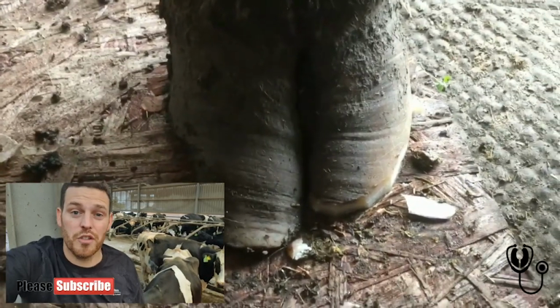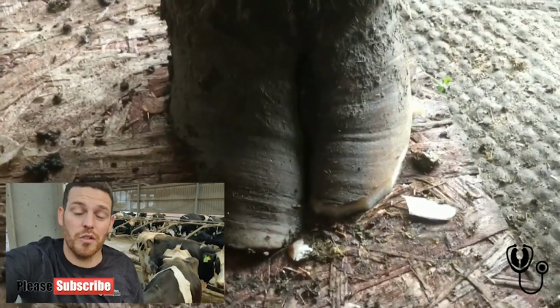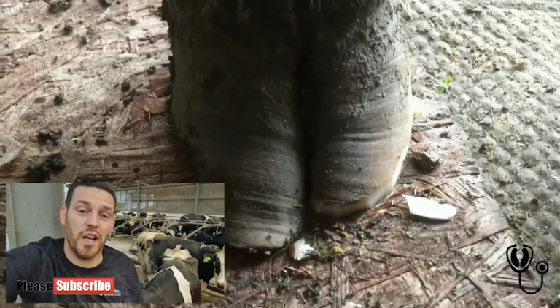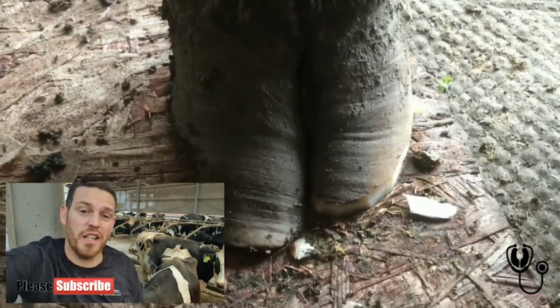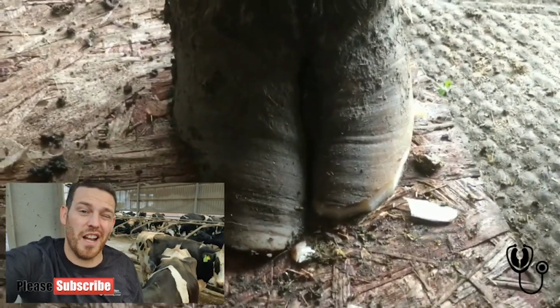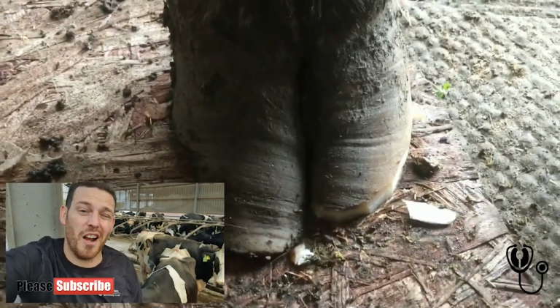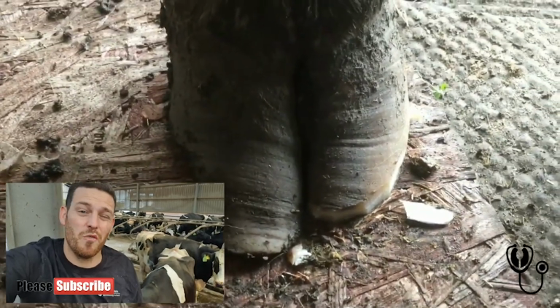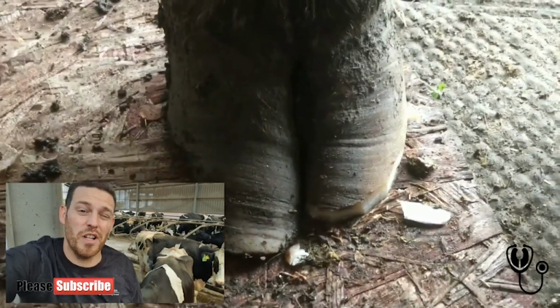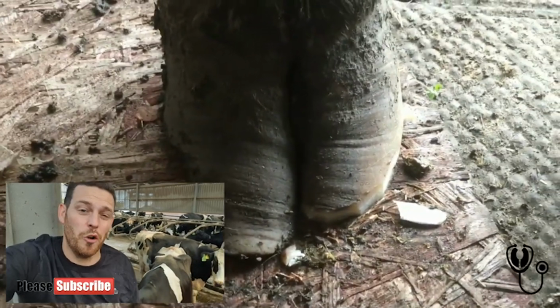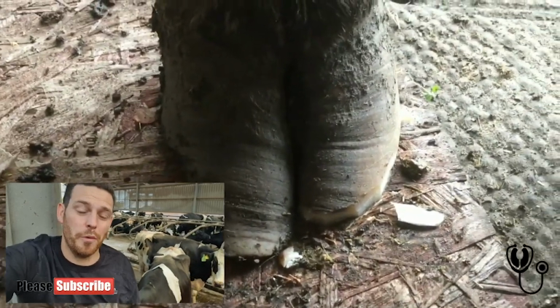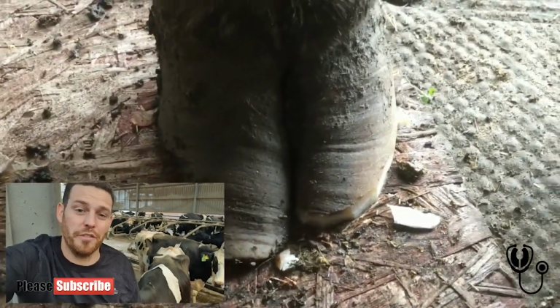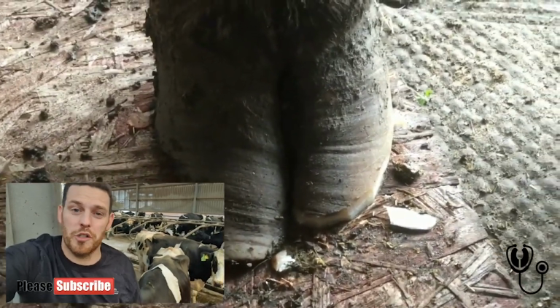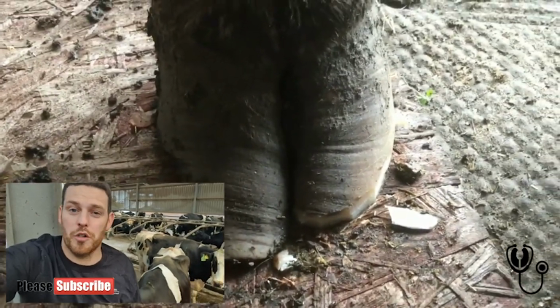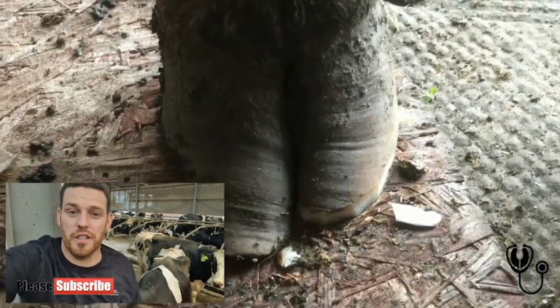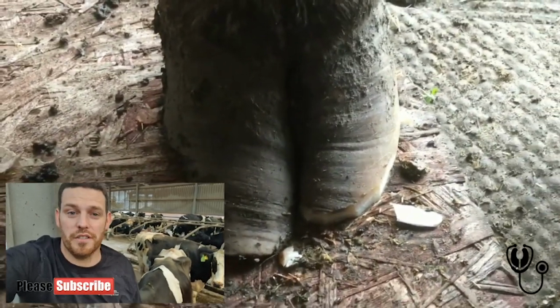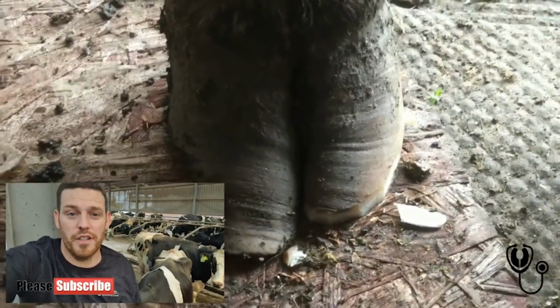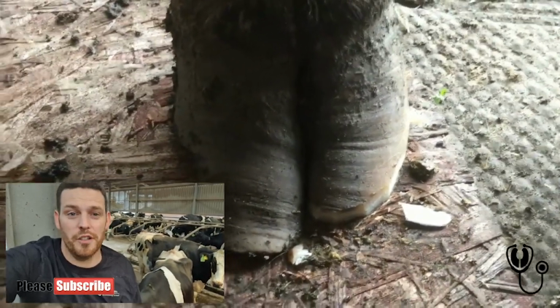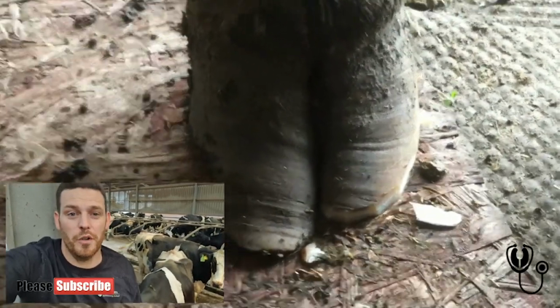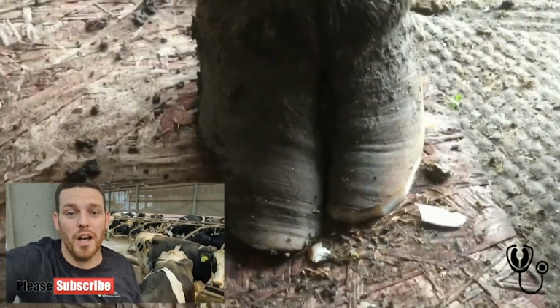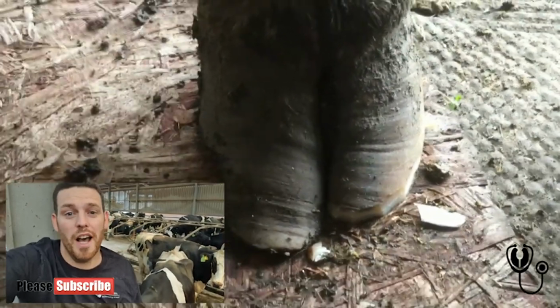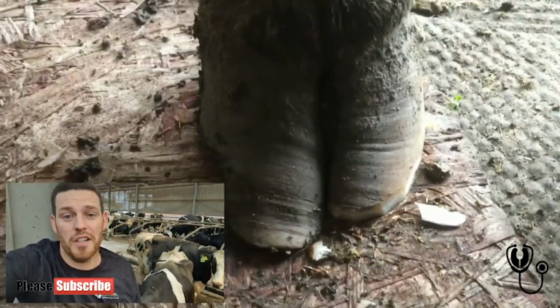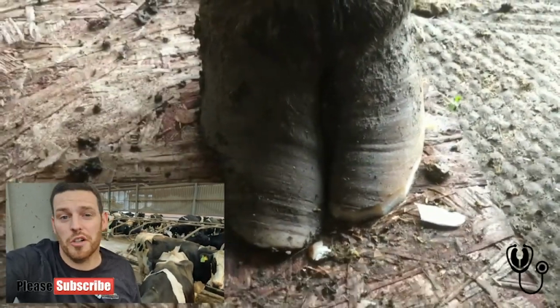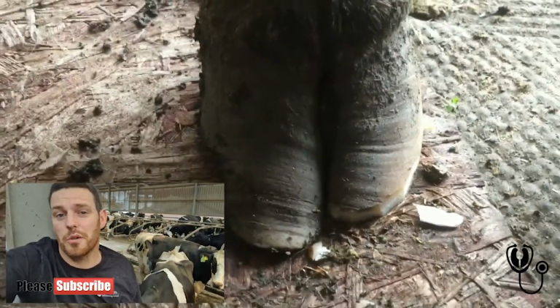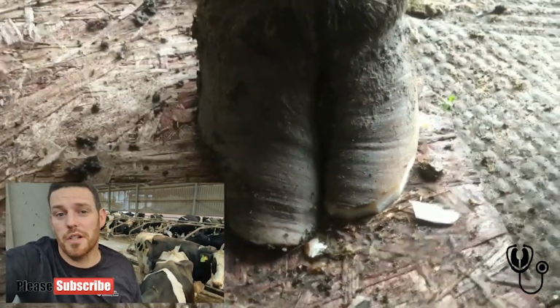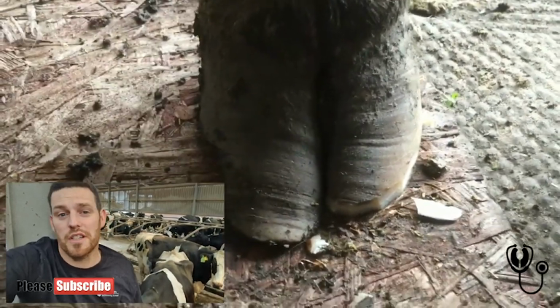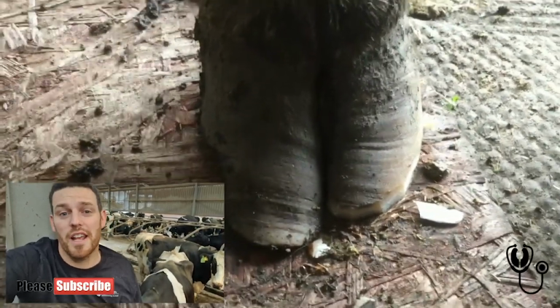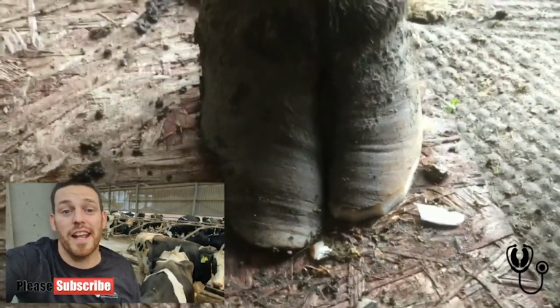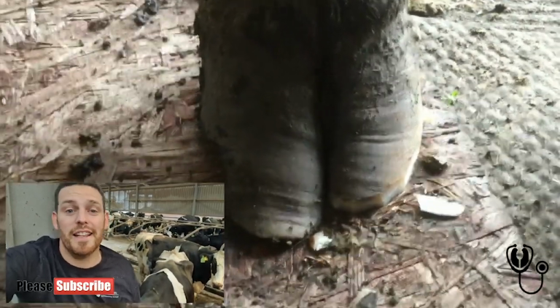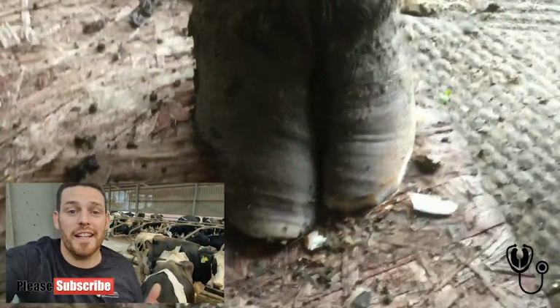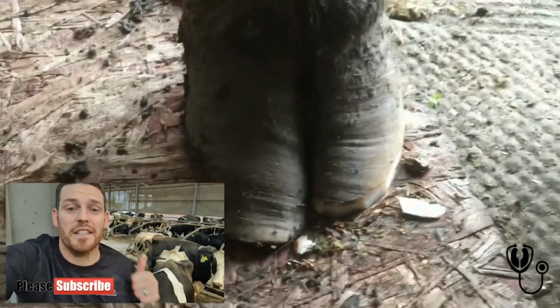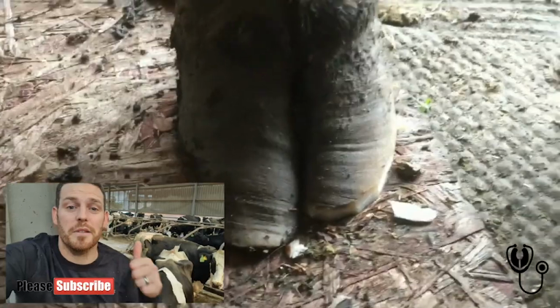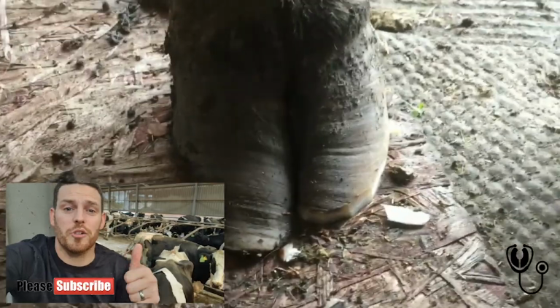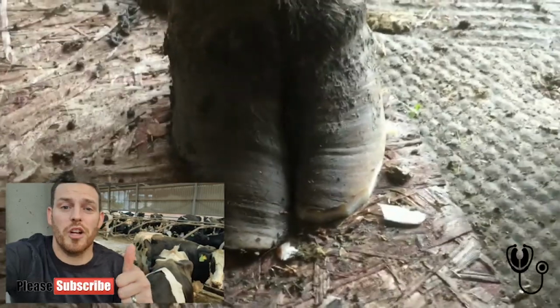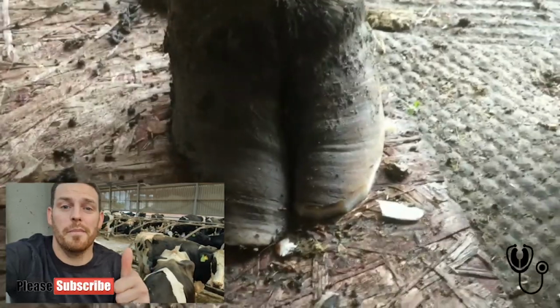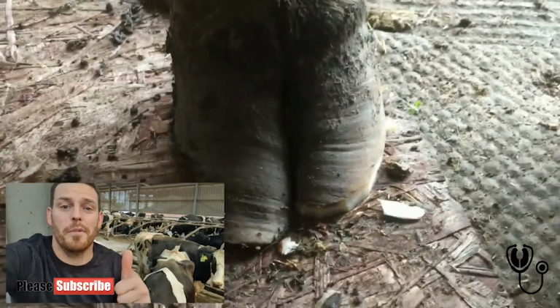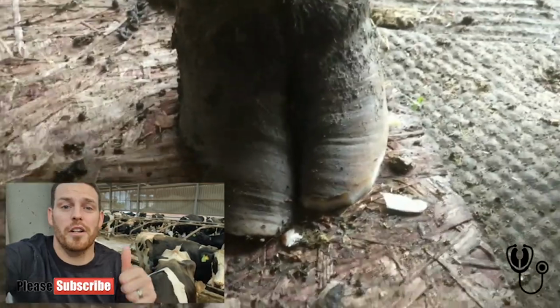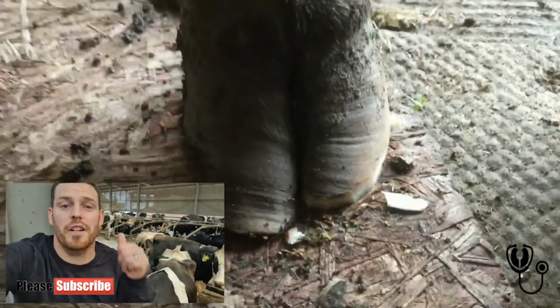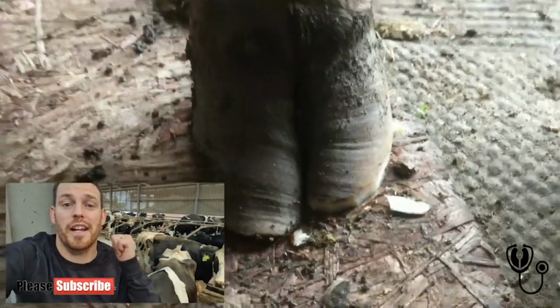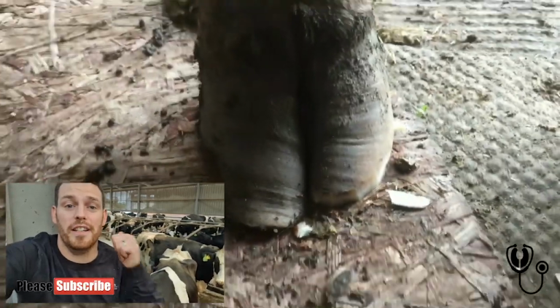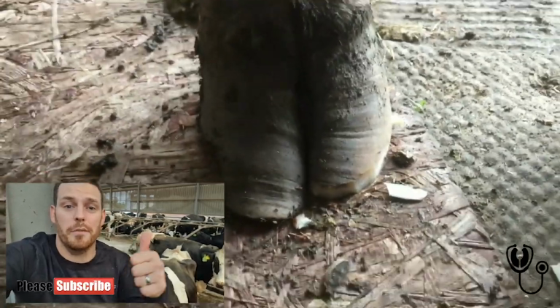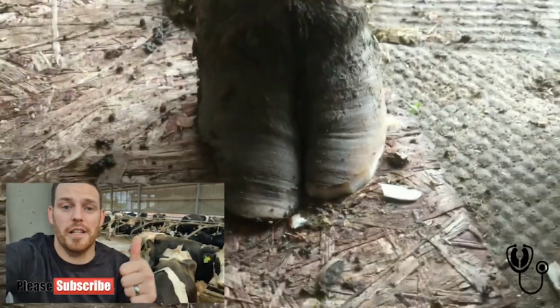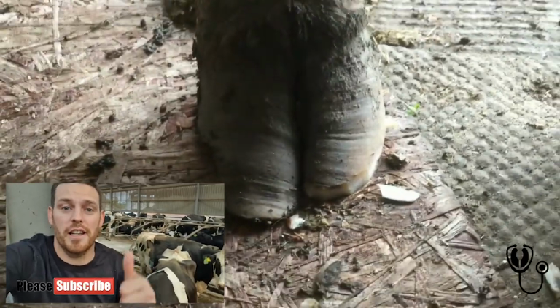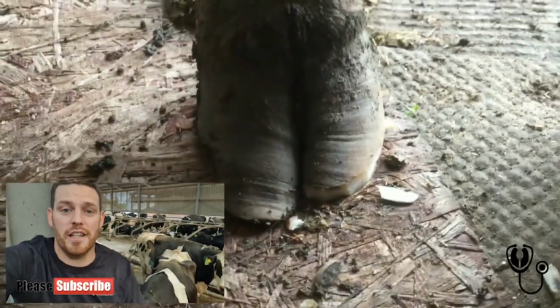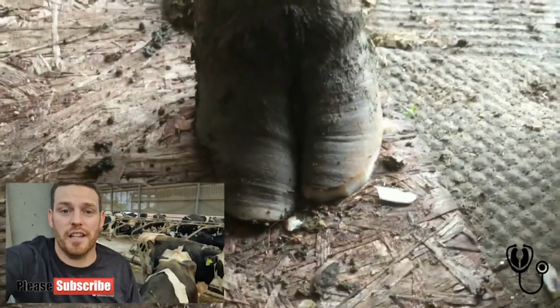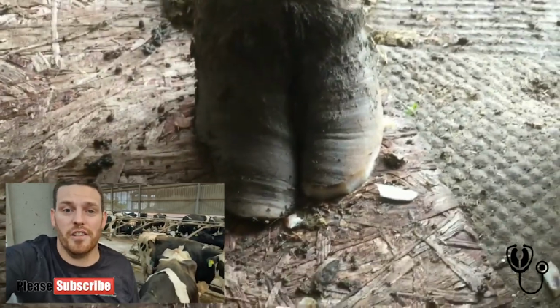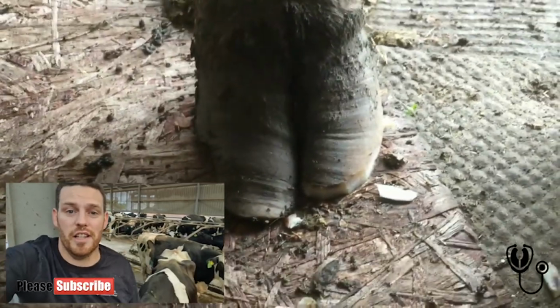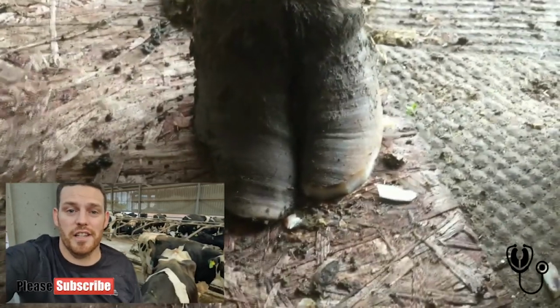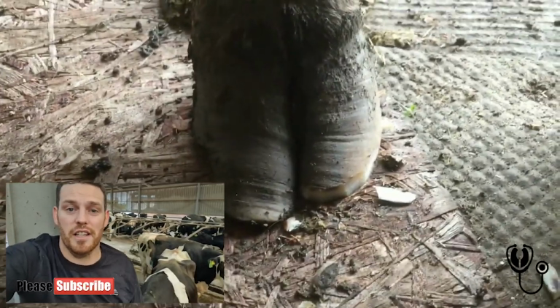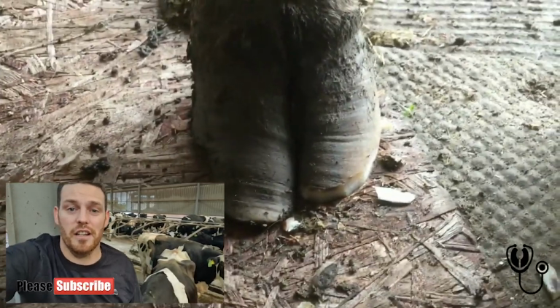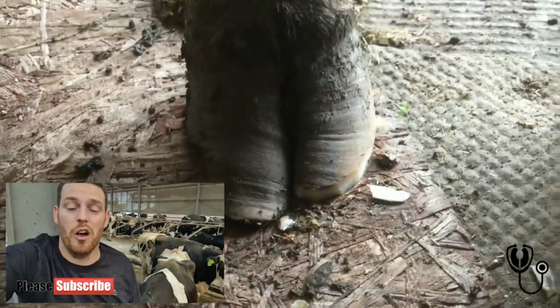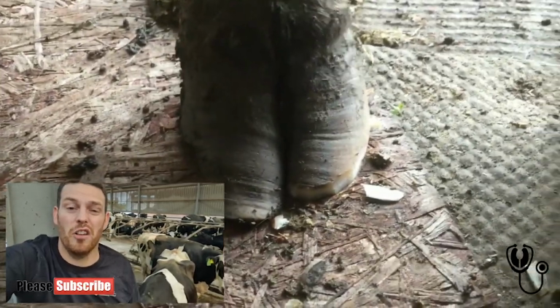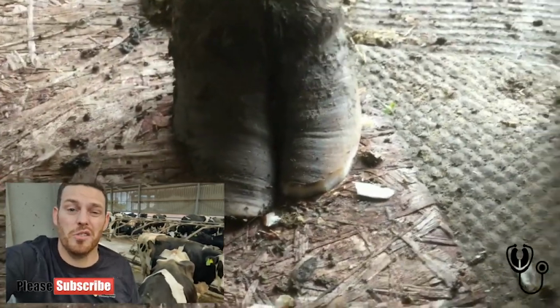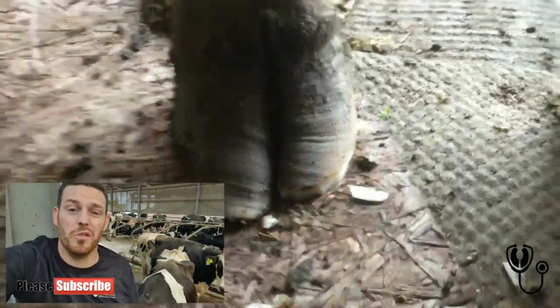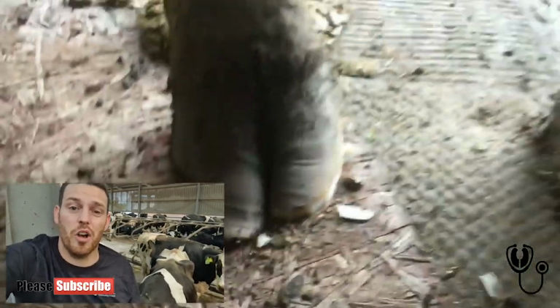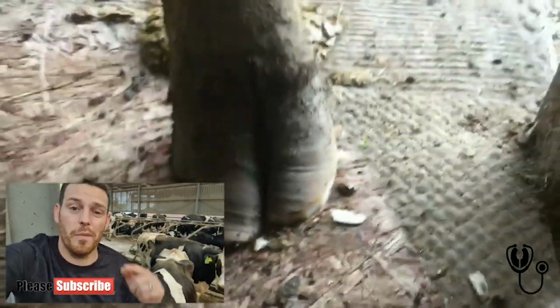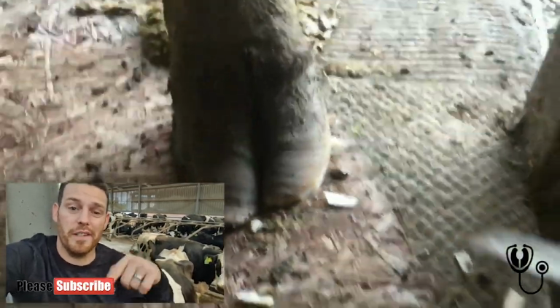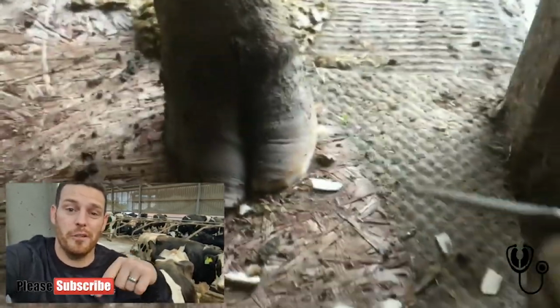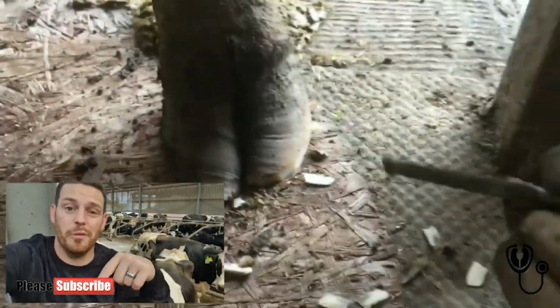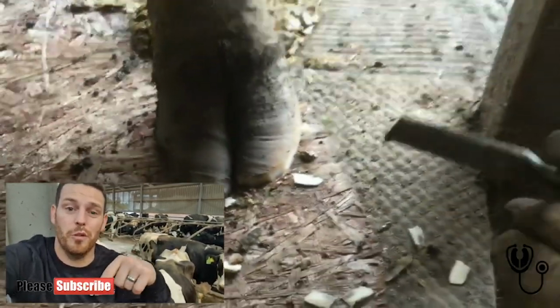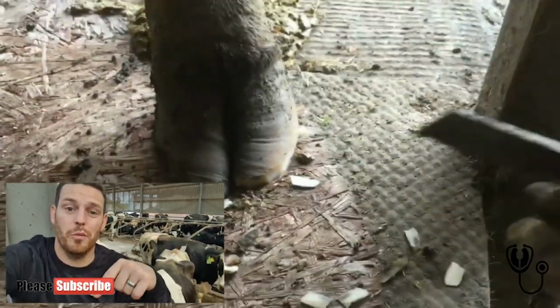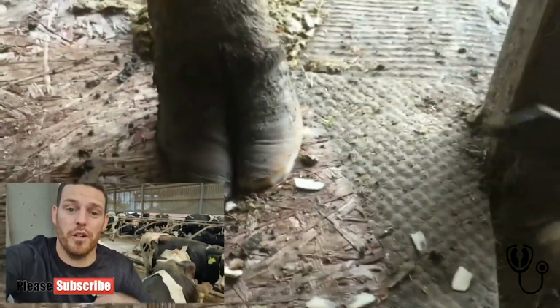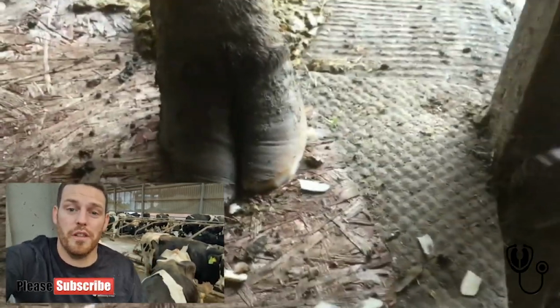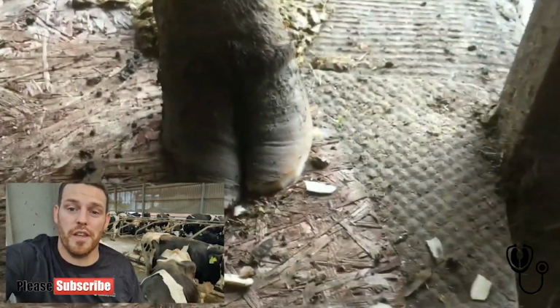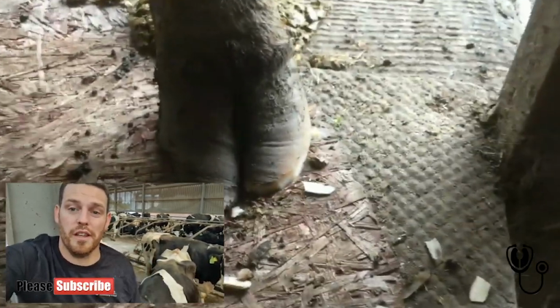Guys, I really hope you've enjoyed this video. As always, click the subscribe button and give me a like if you like it. Also, comment down below what you think.